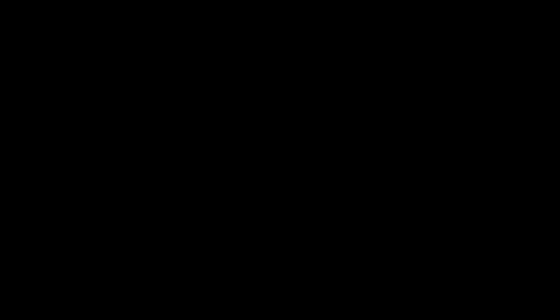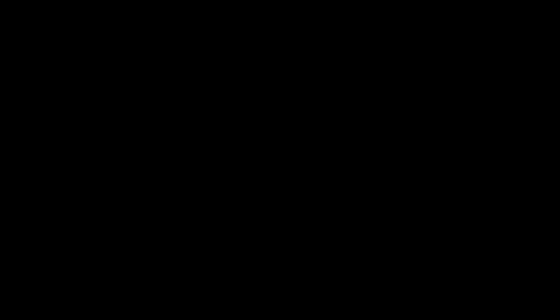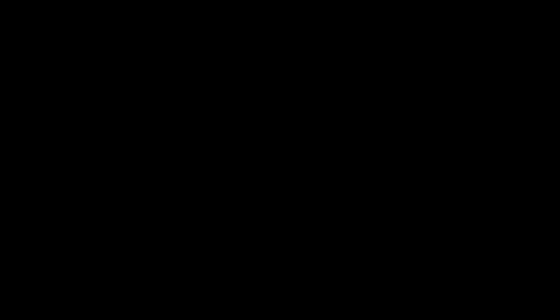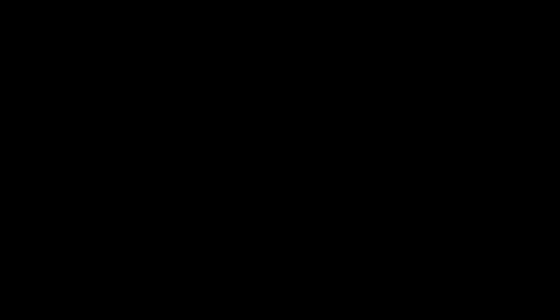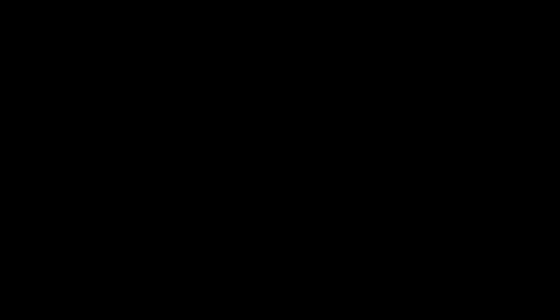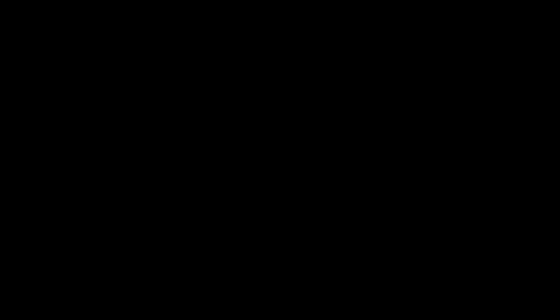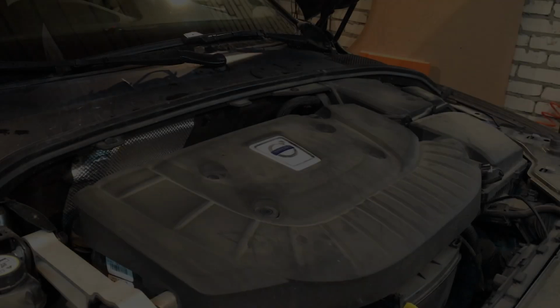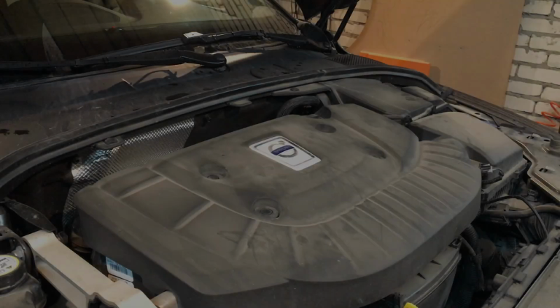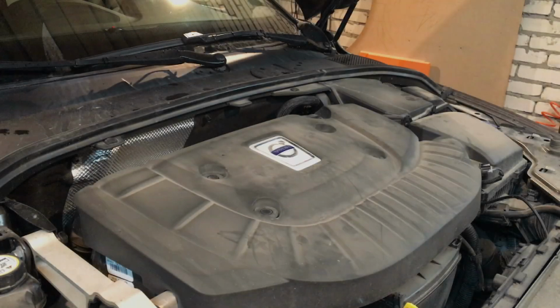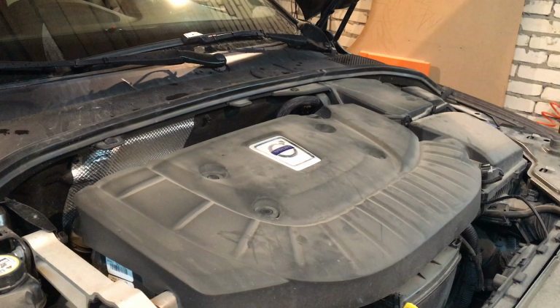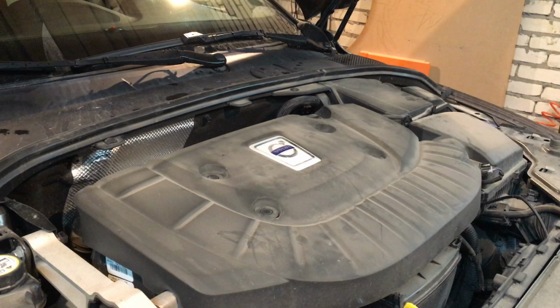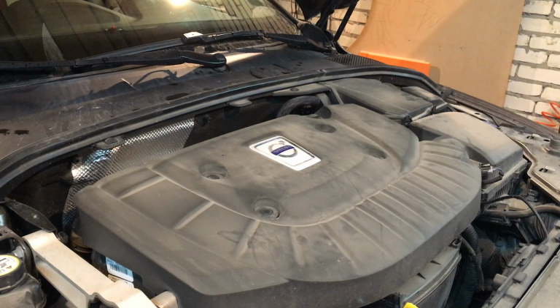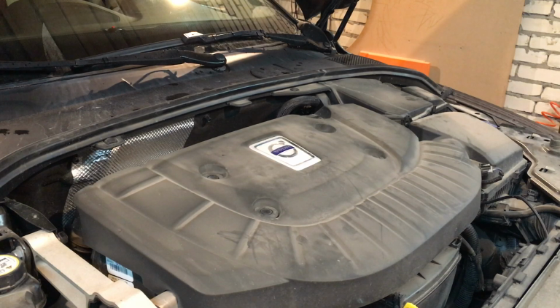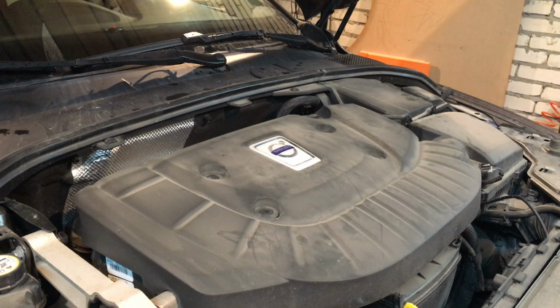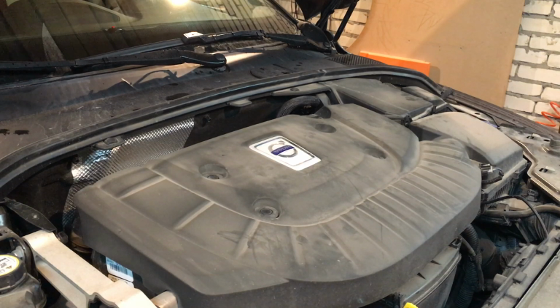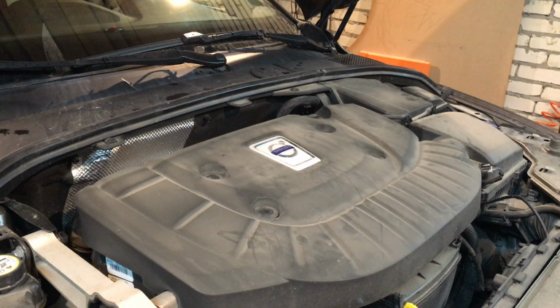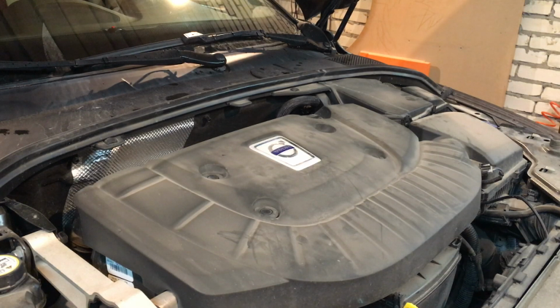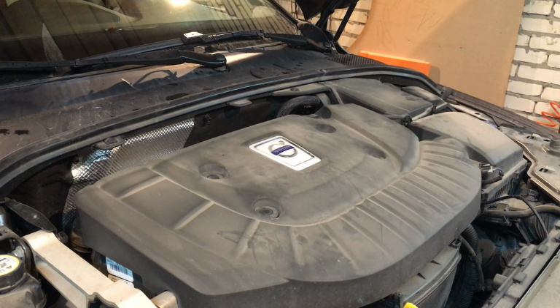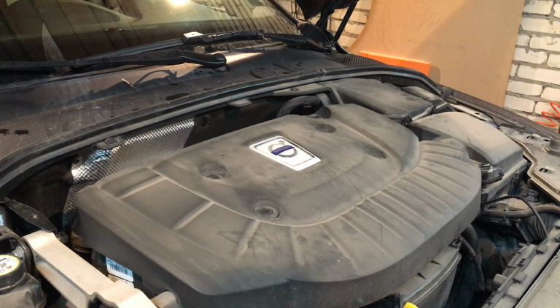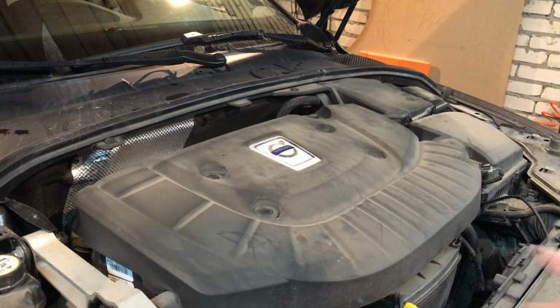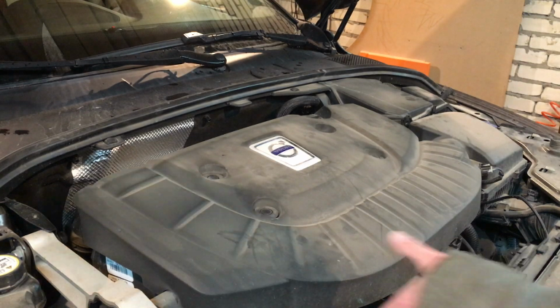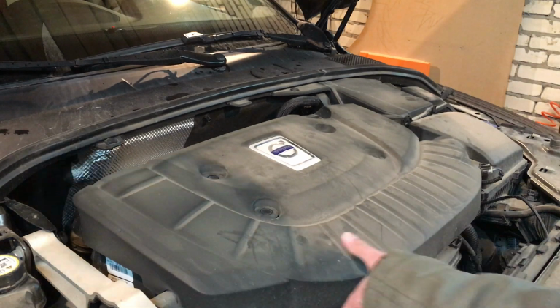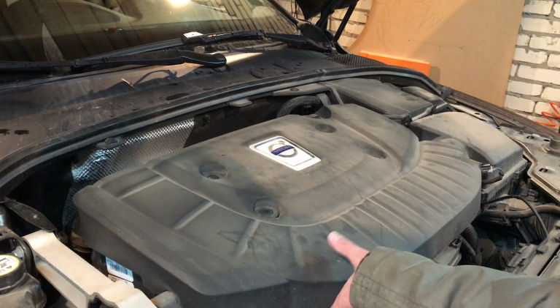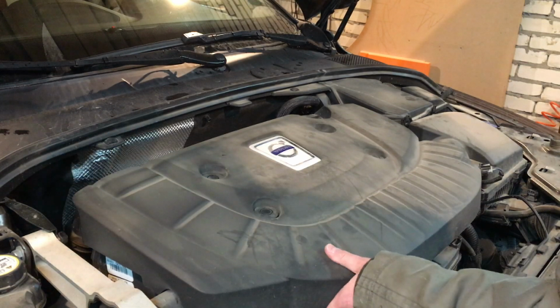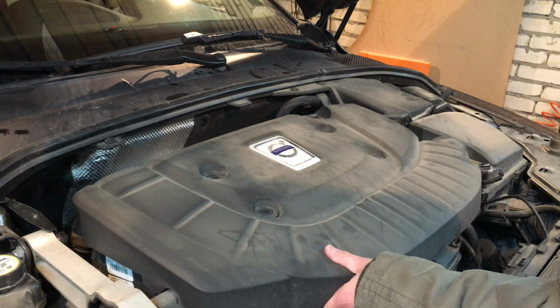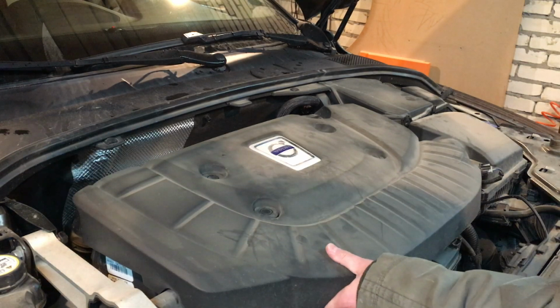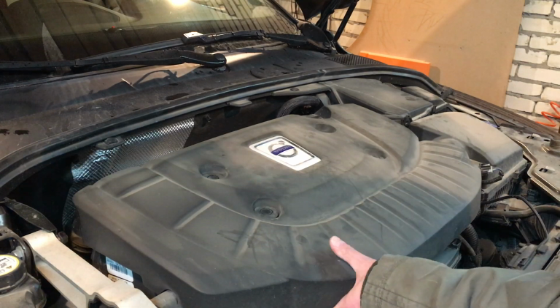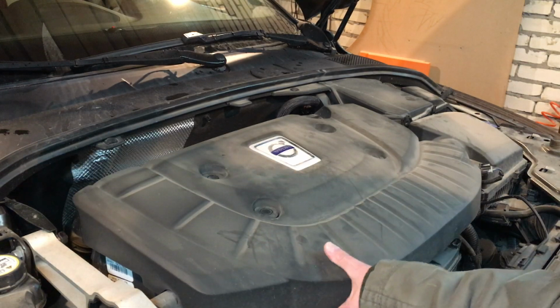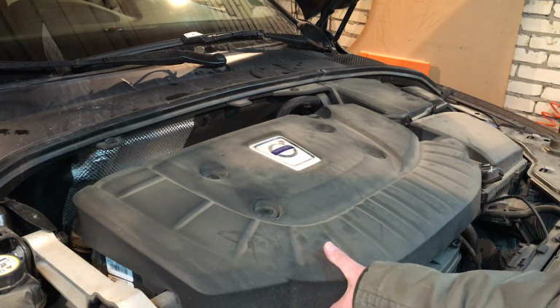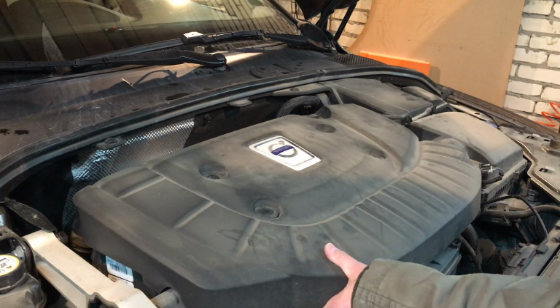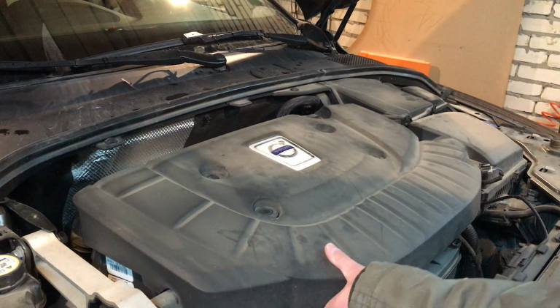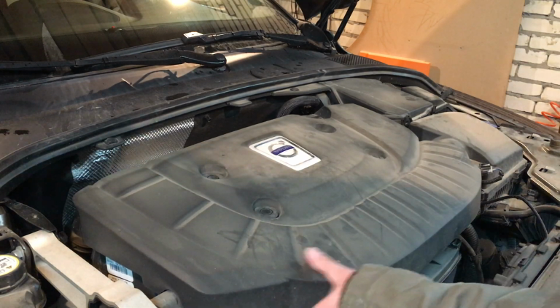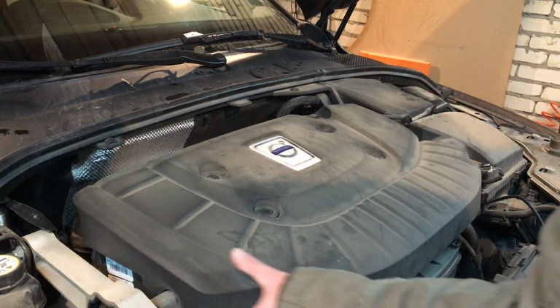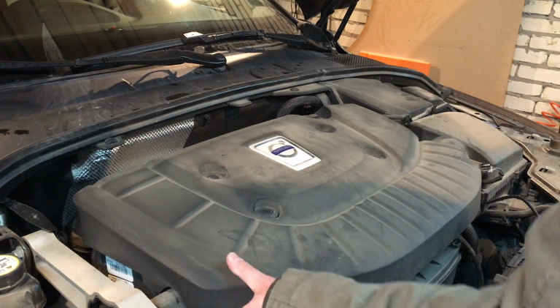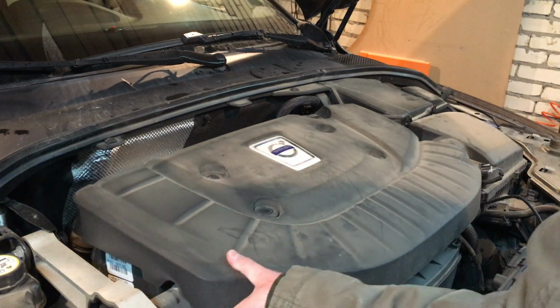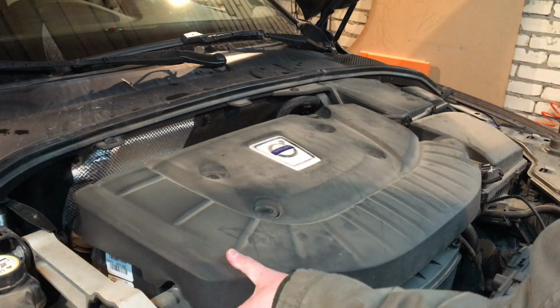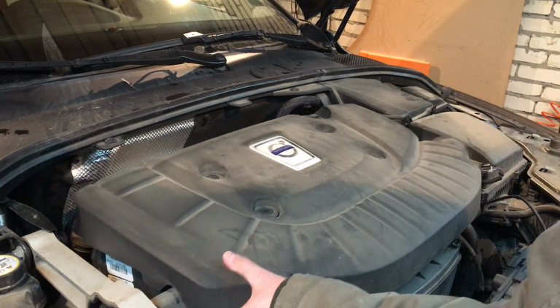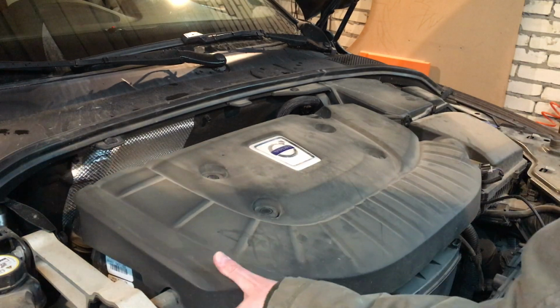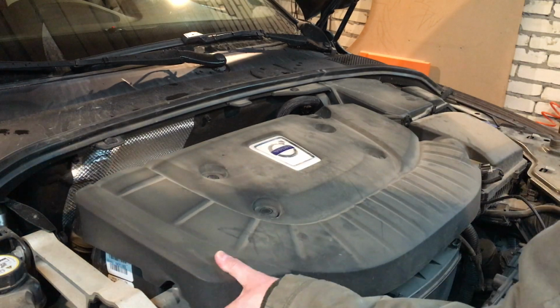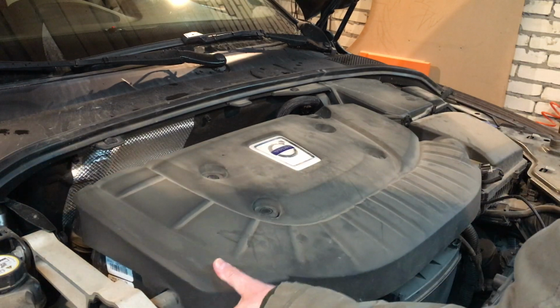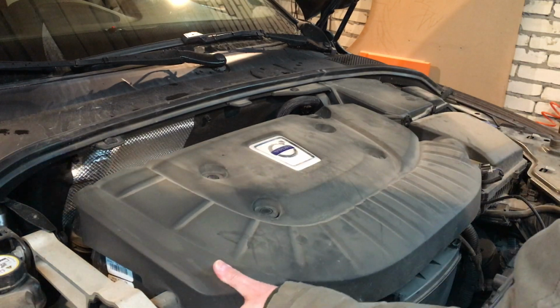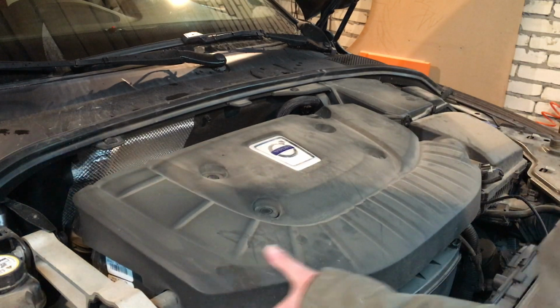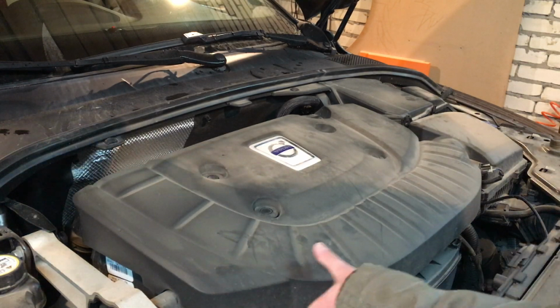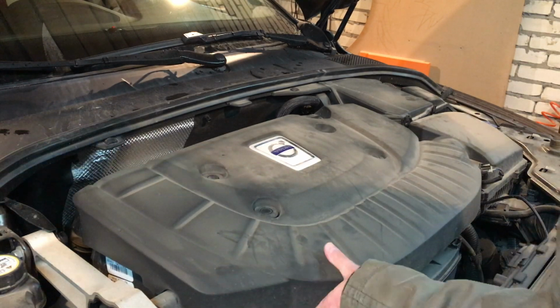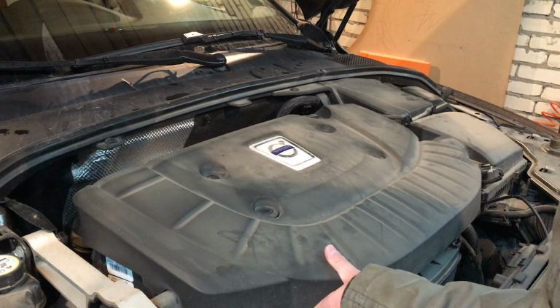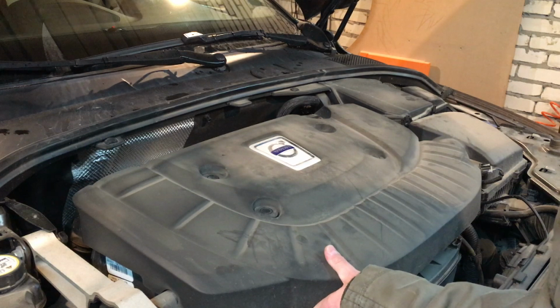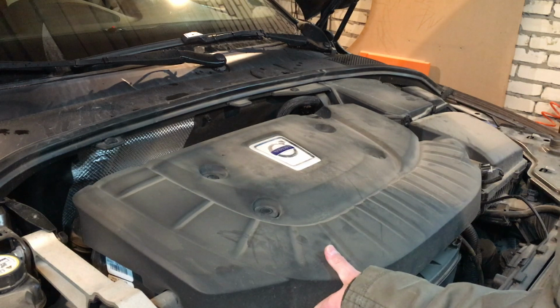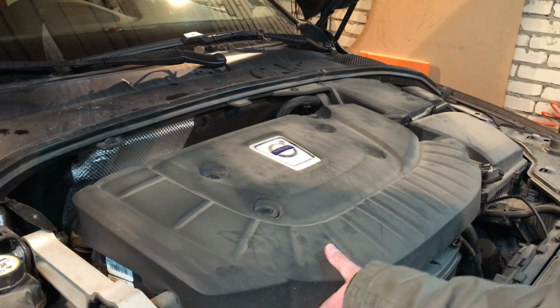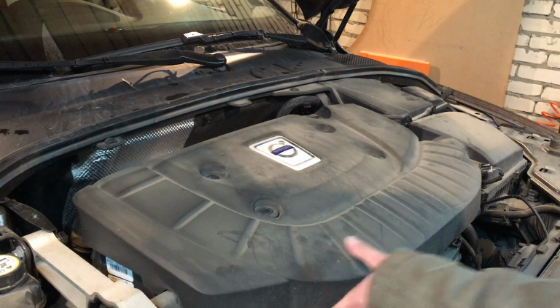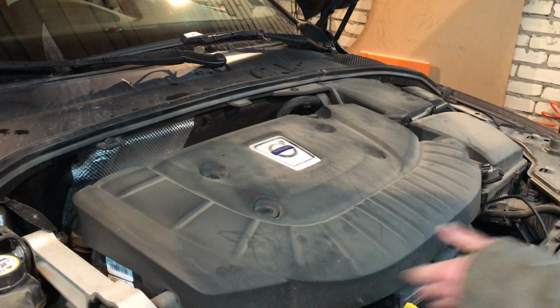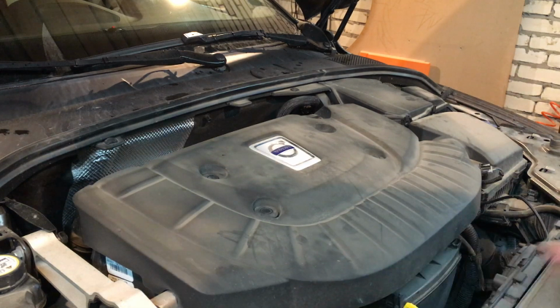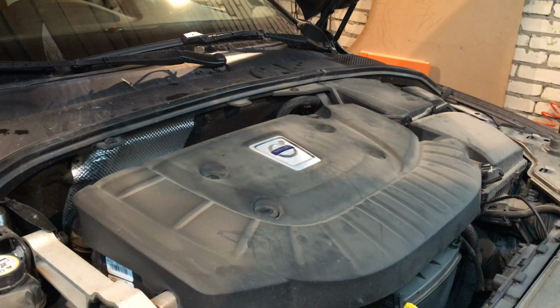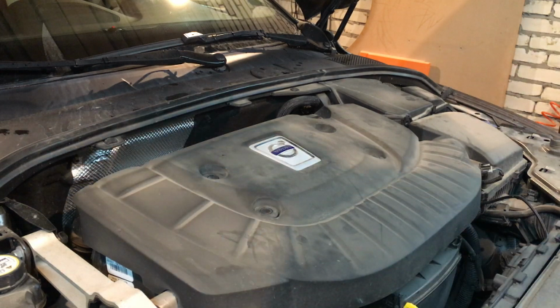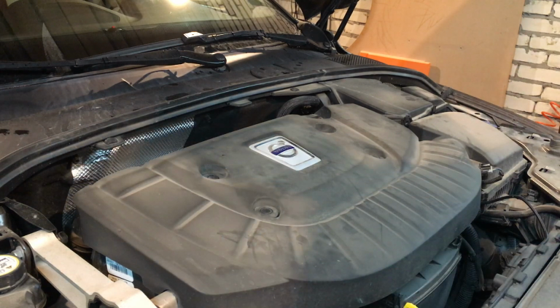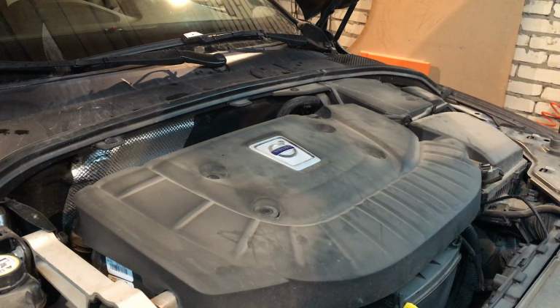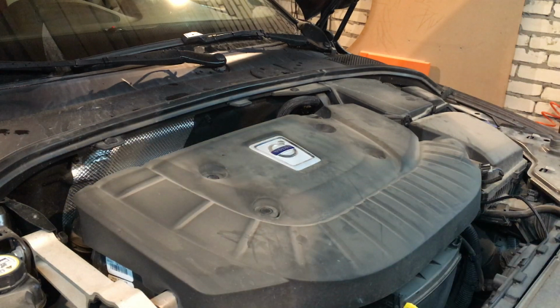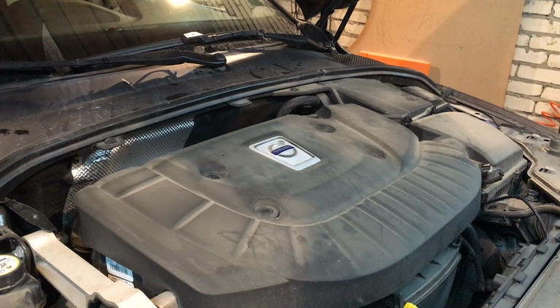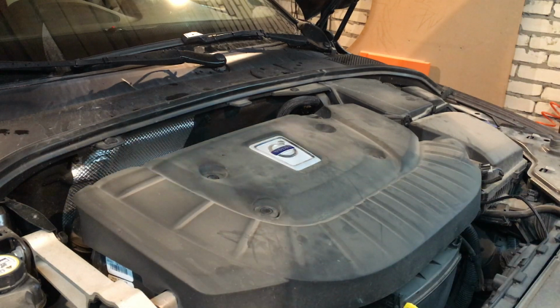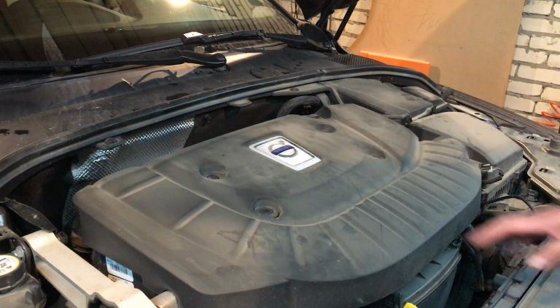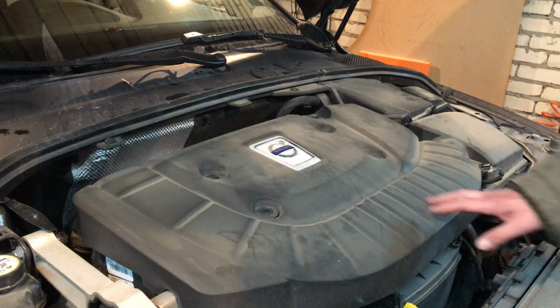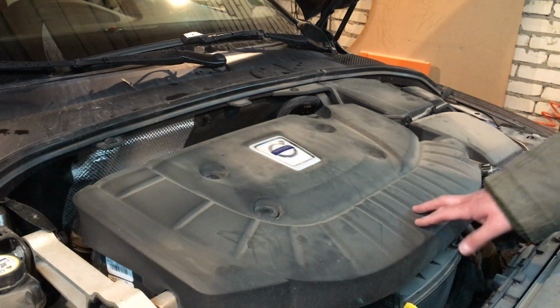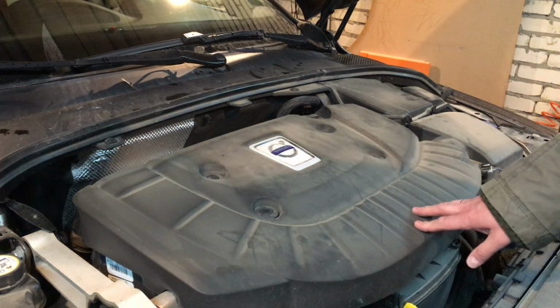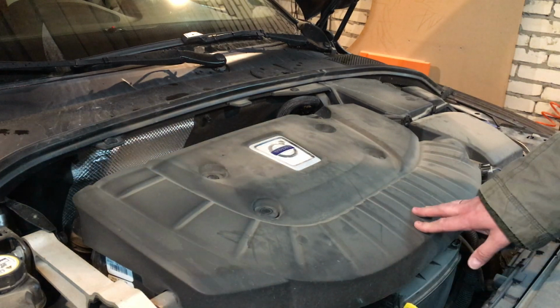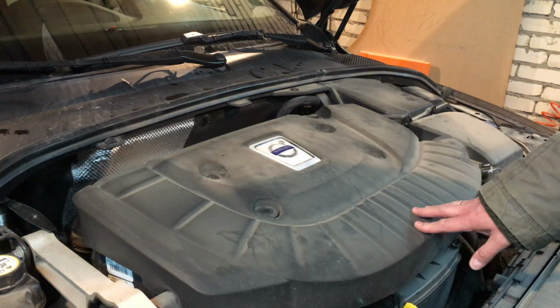Welcome back! Today I will be sharing with you some small but useful modifications on diesel Volvos.